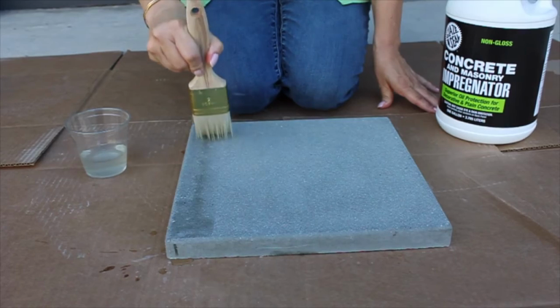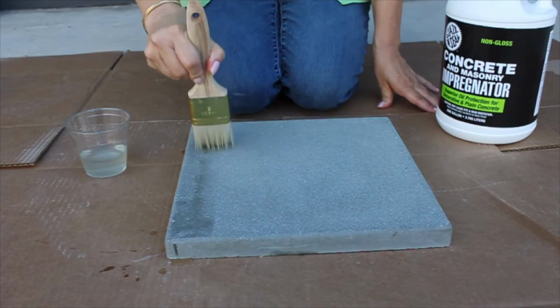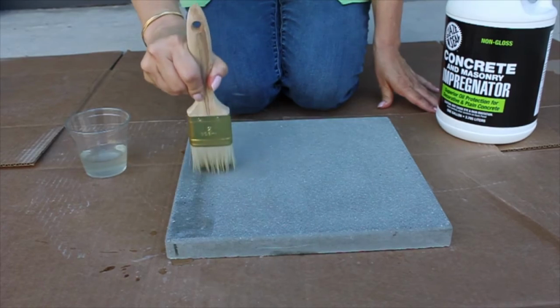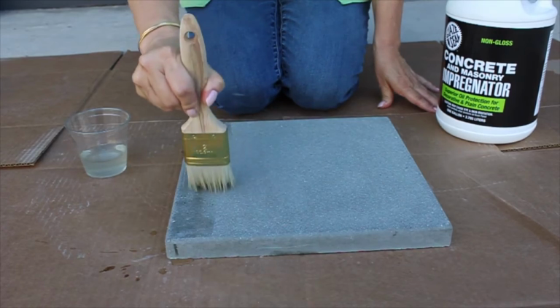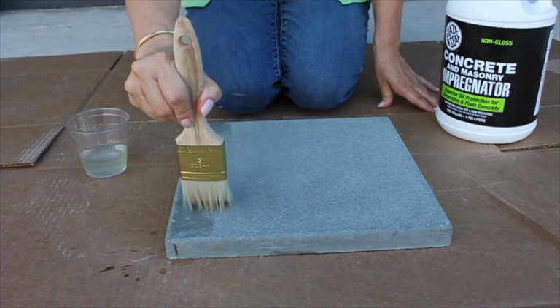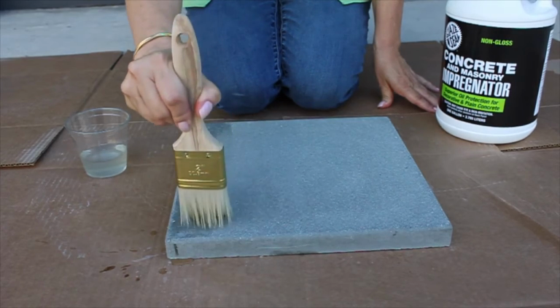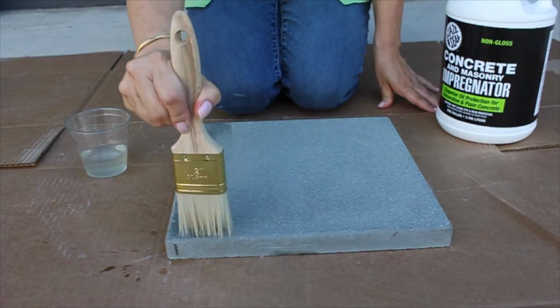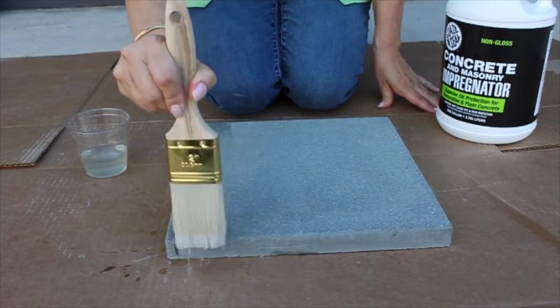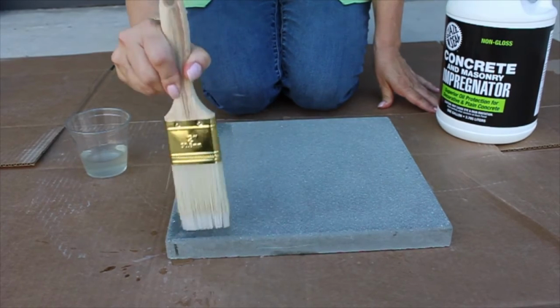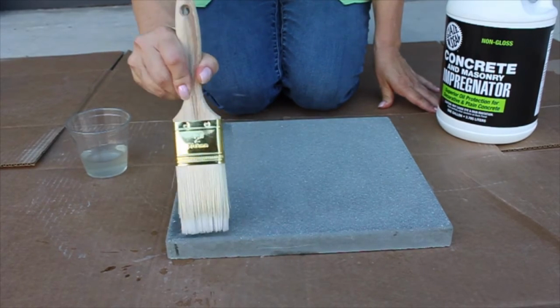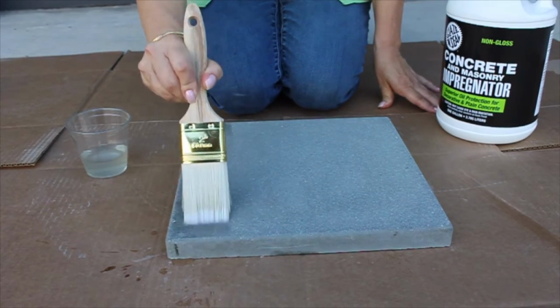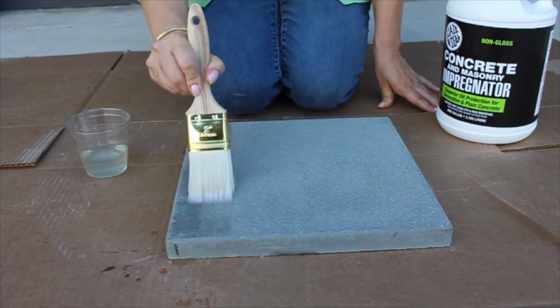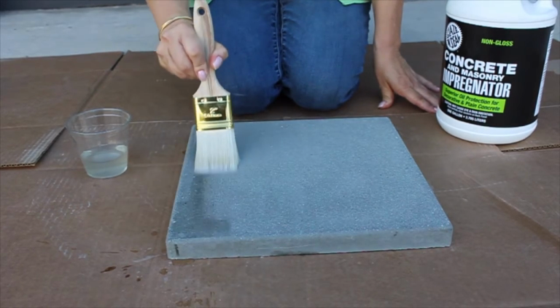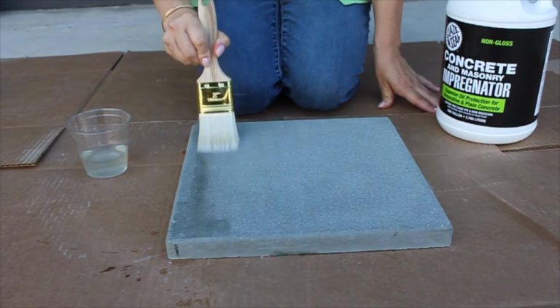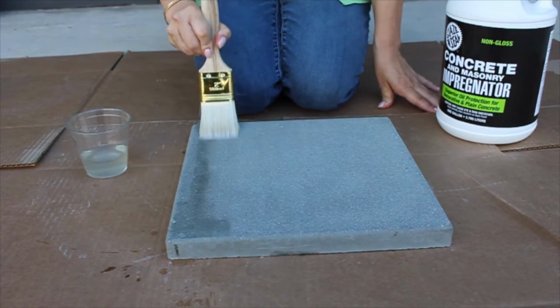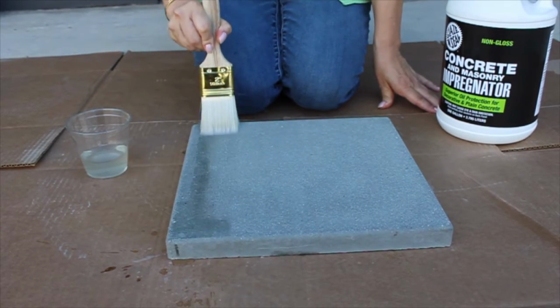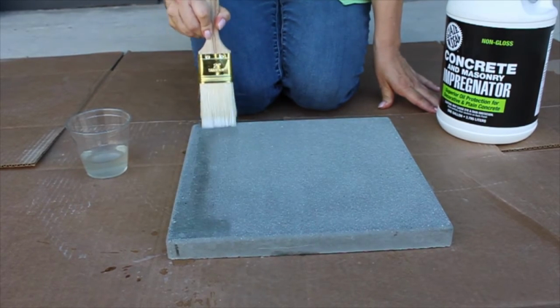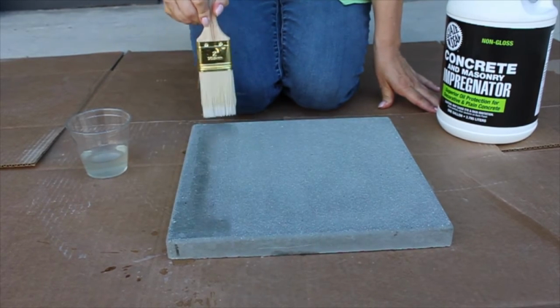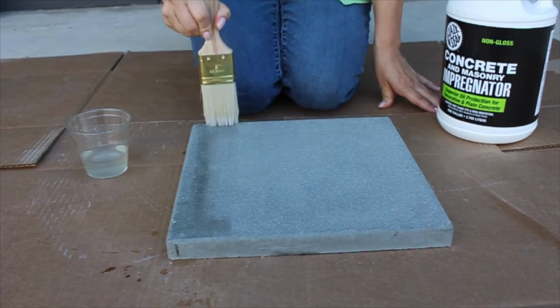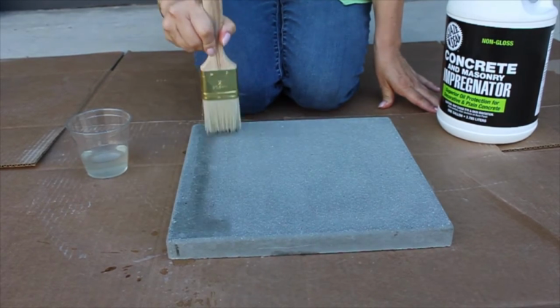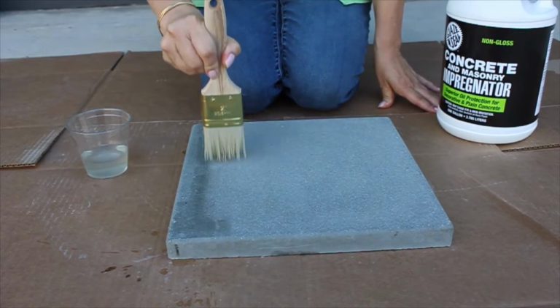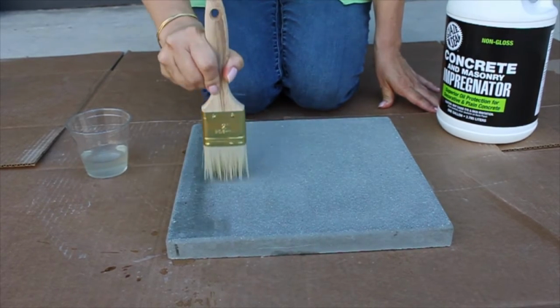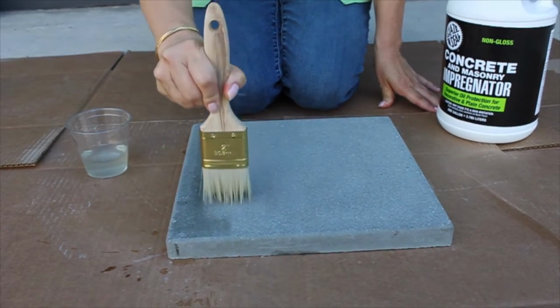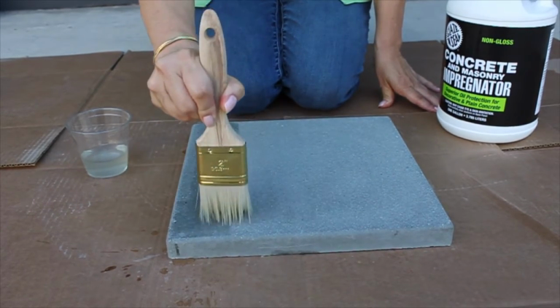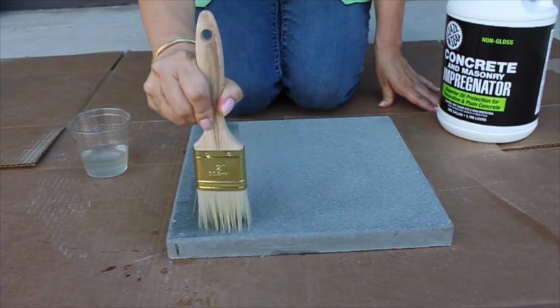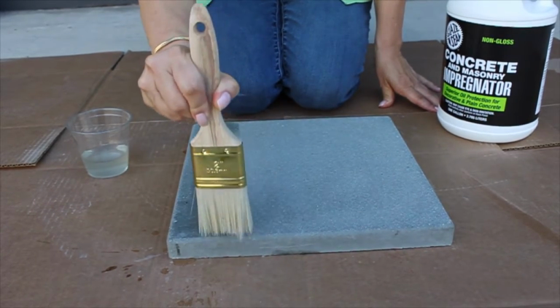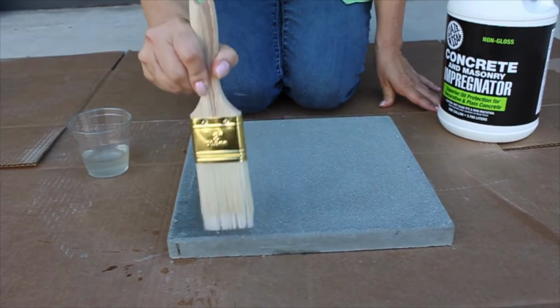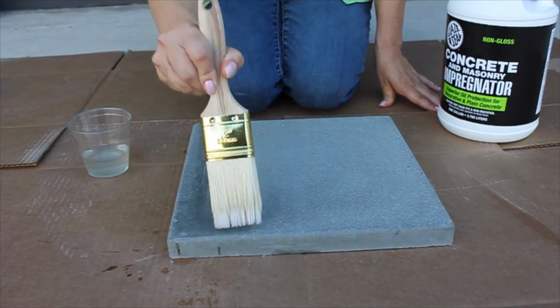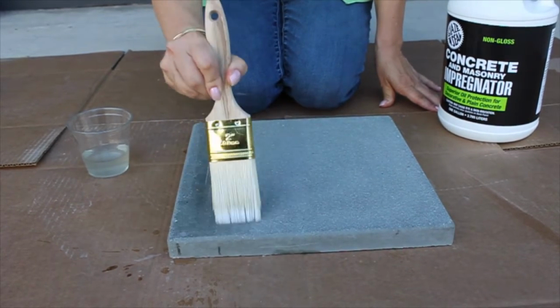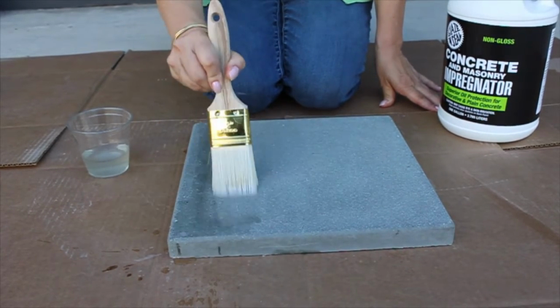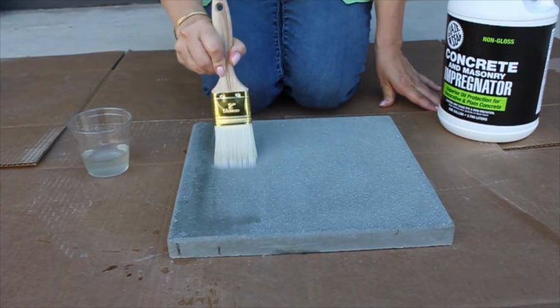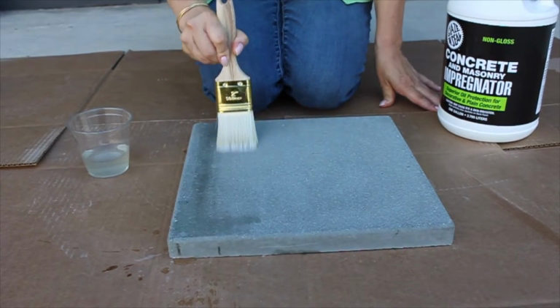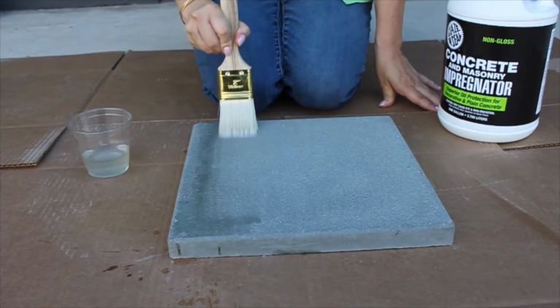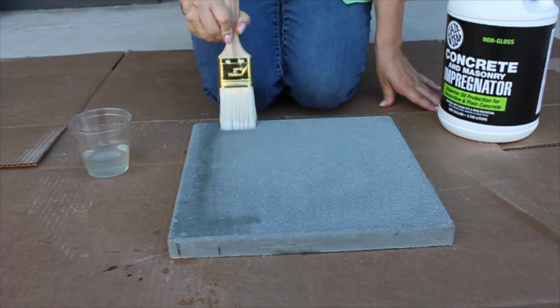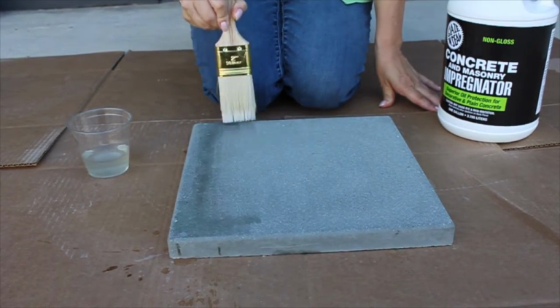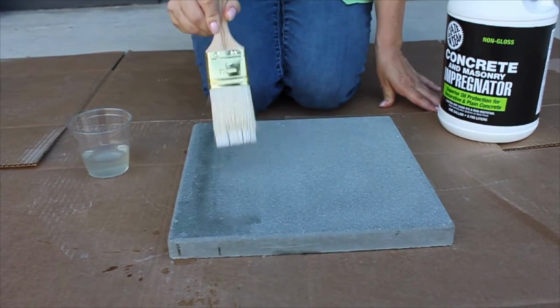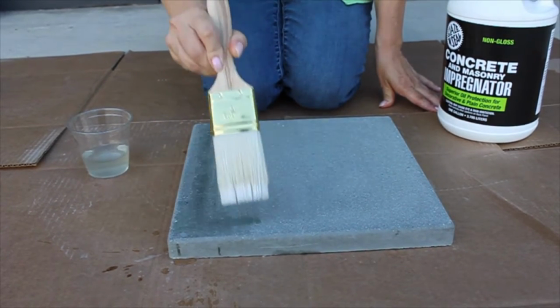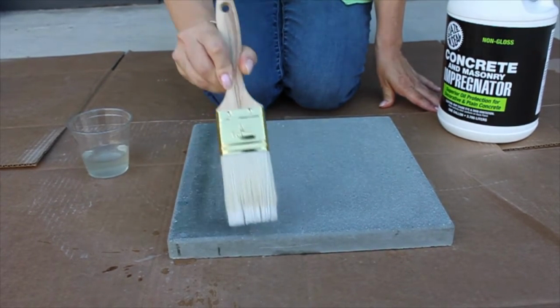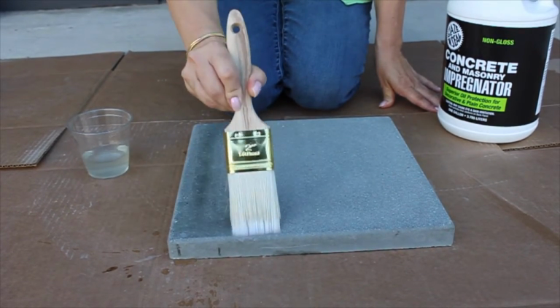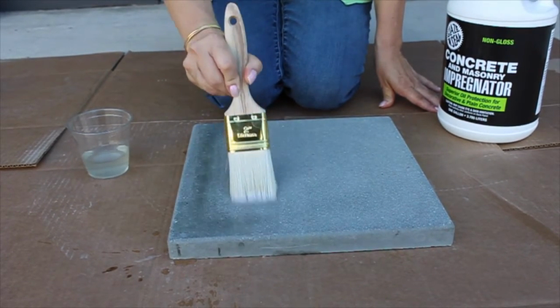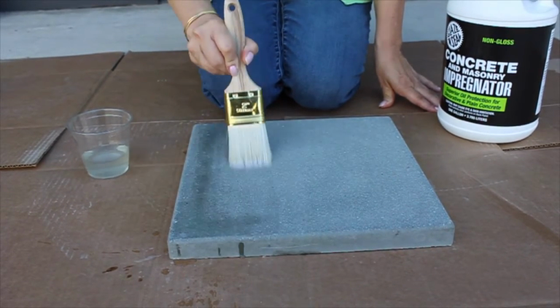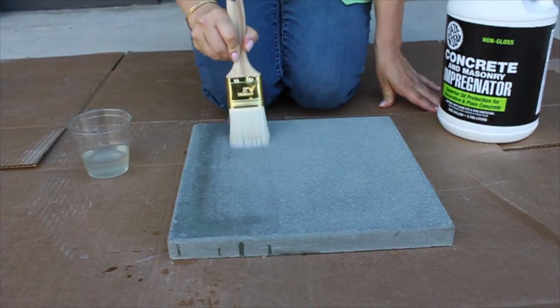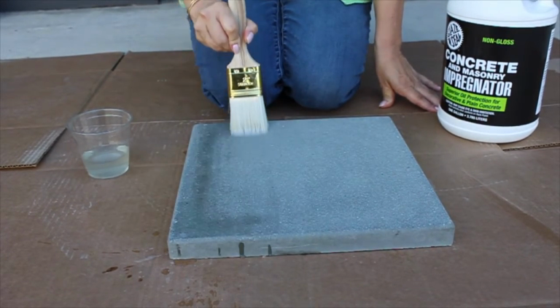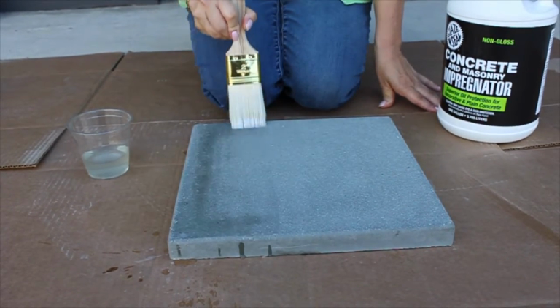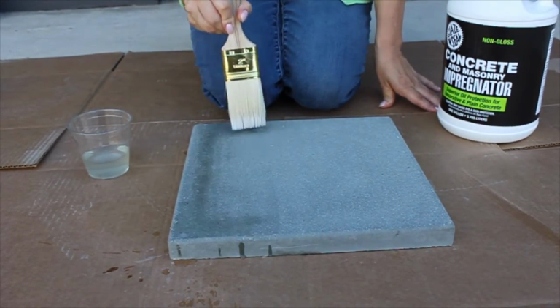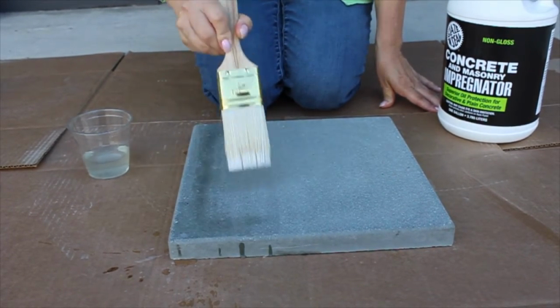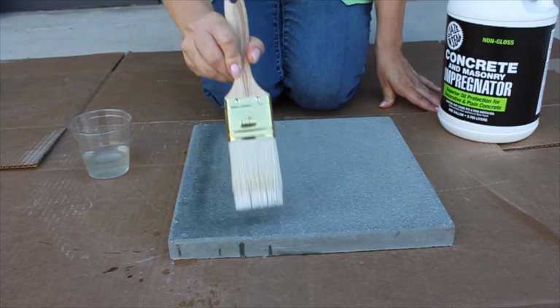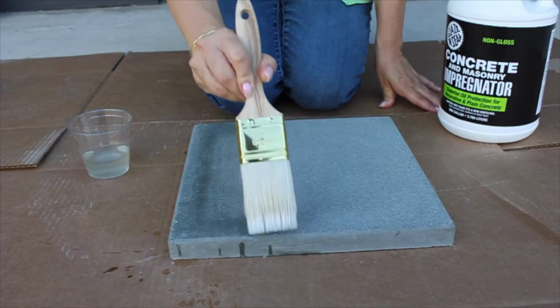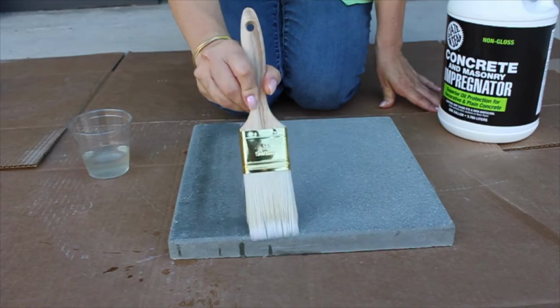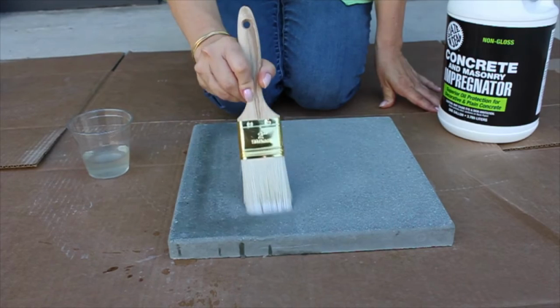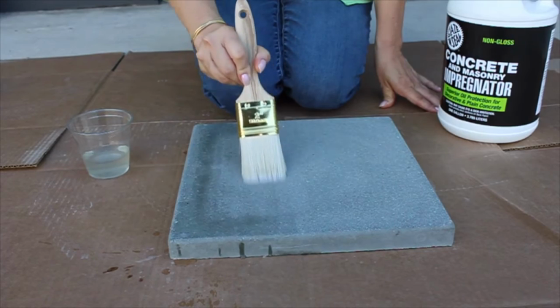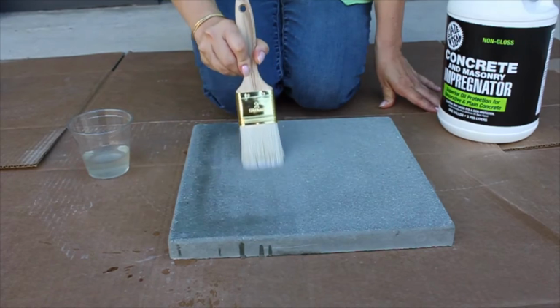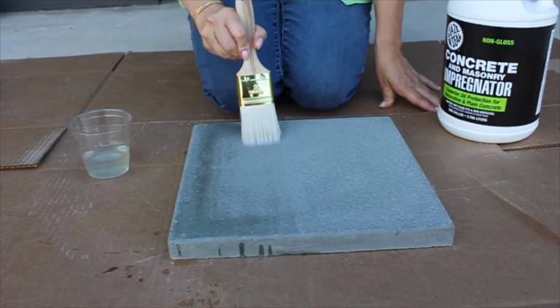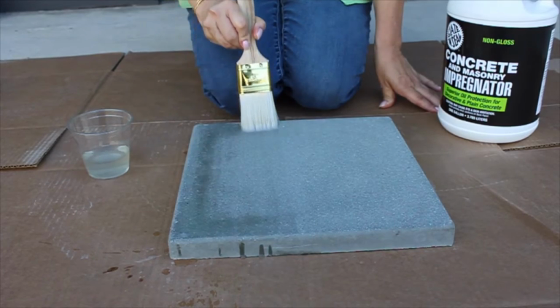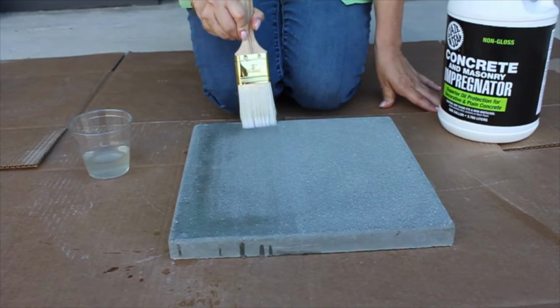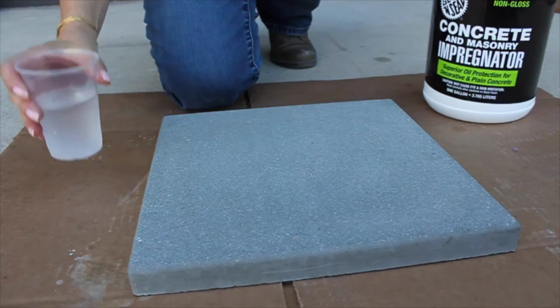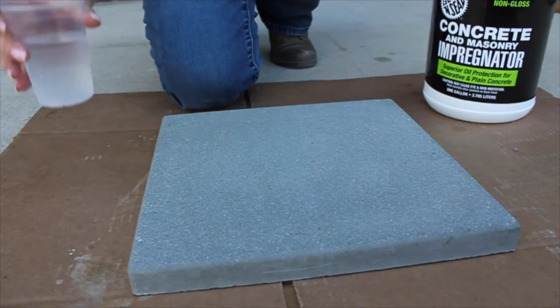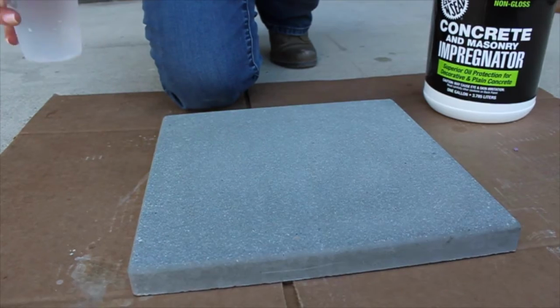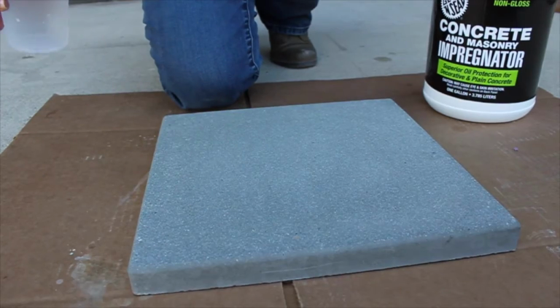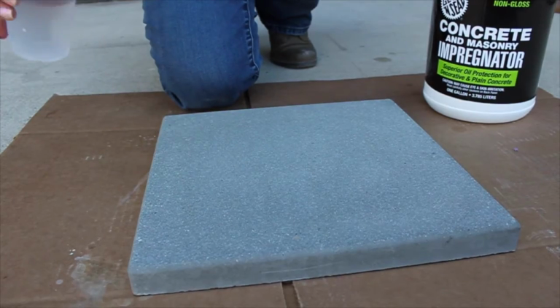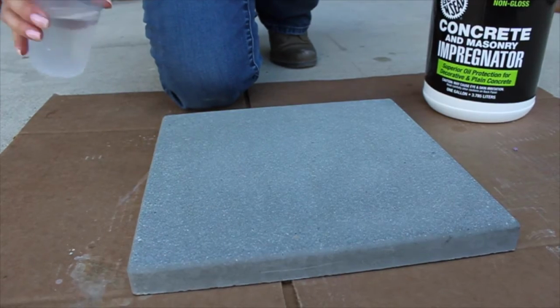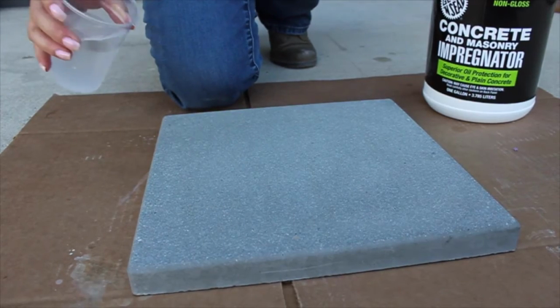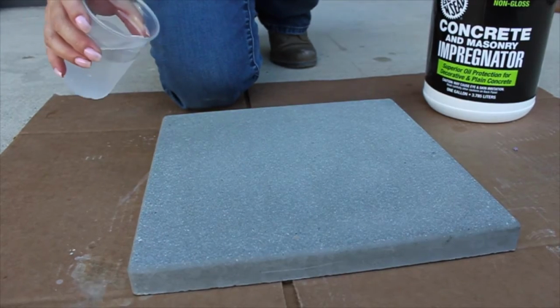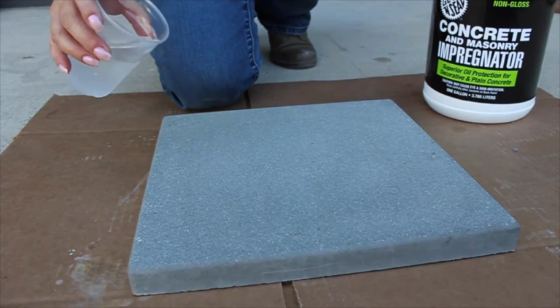Avoid puddling. Wipe excess impregnator from the surface after 10 minutes with a clean absorbent sponge mop, roller, or dry towel.